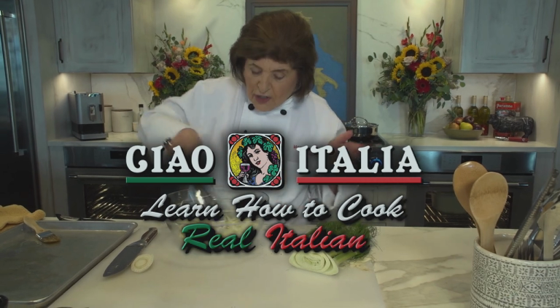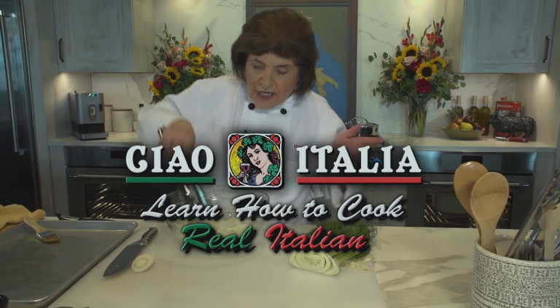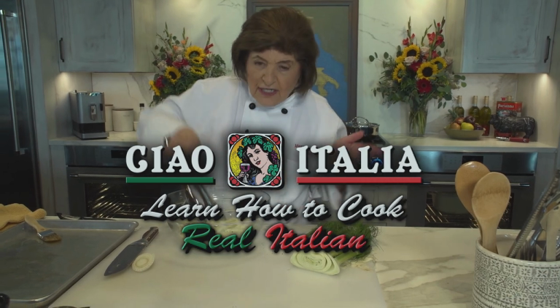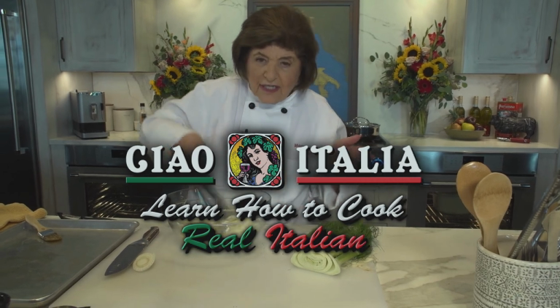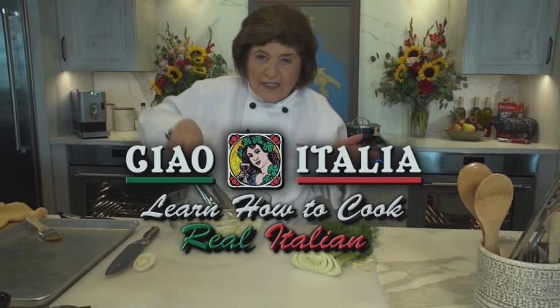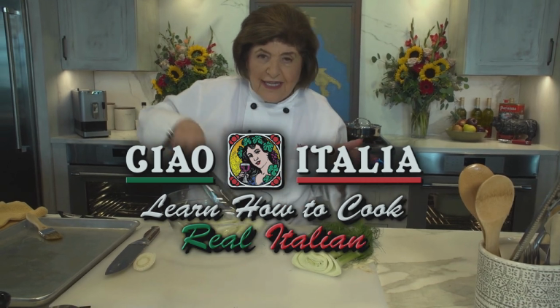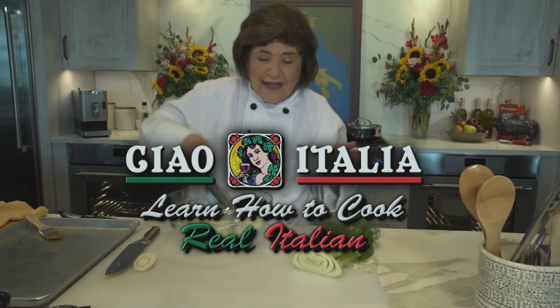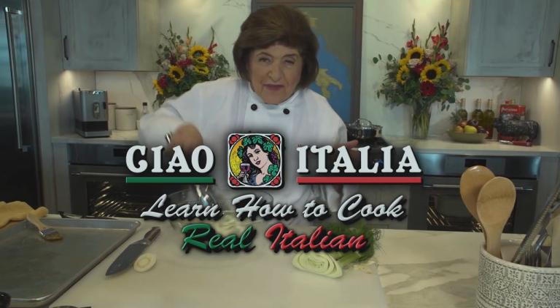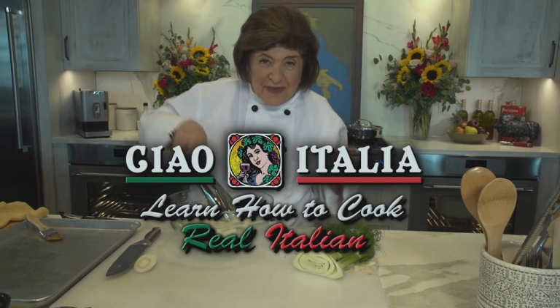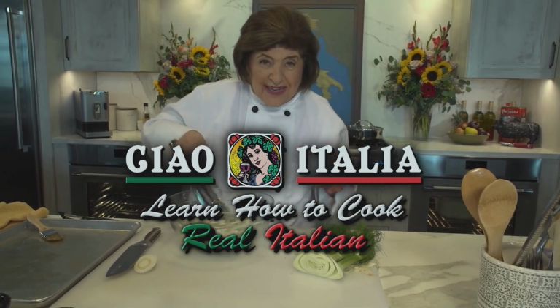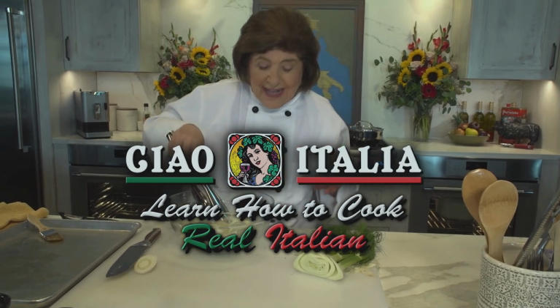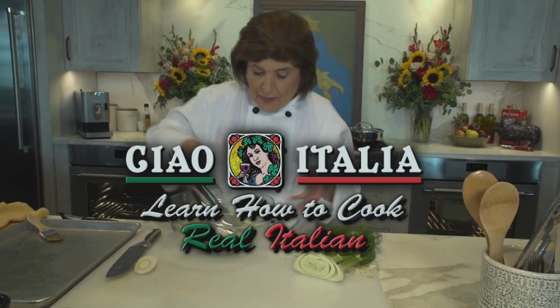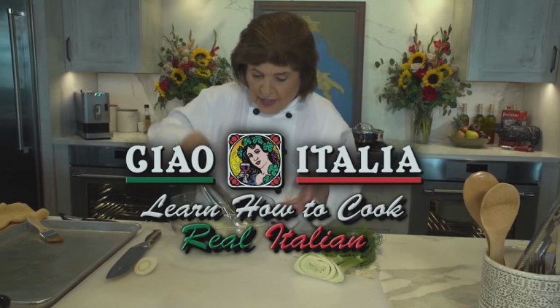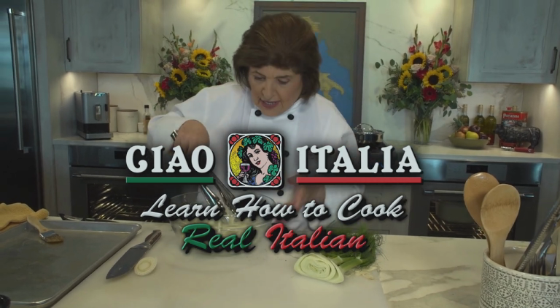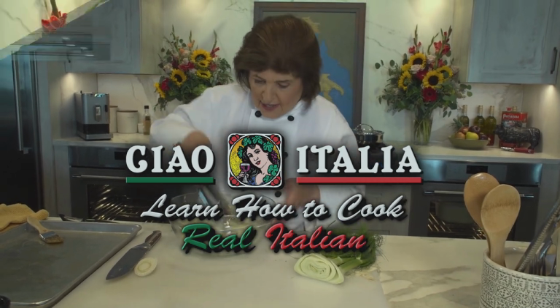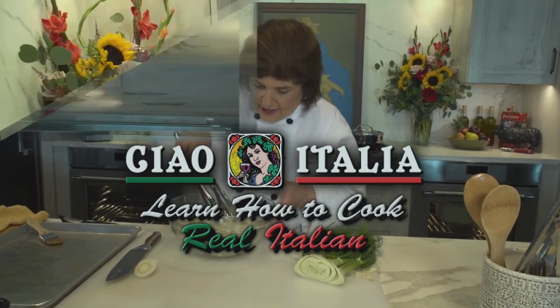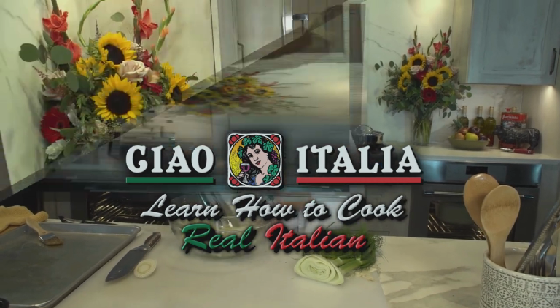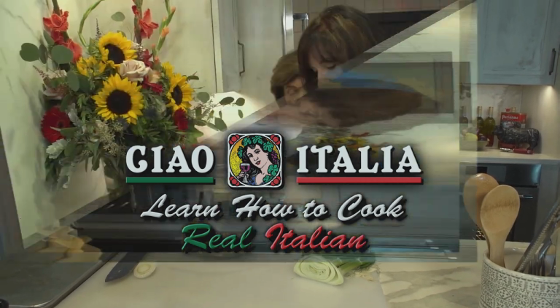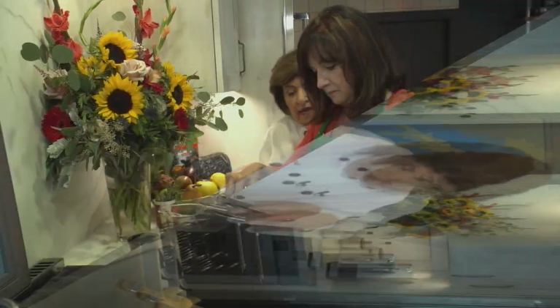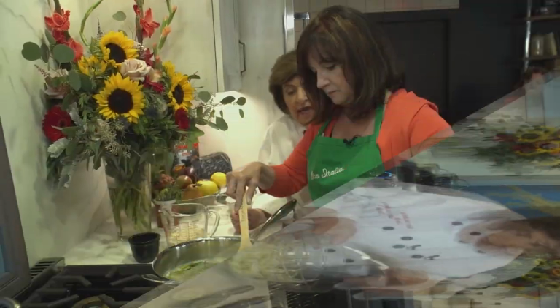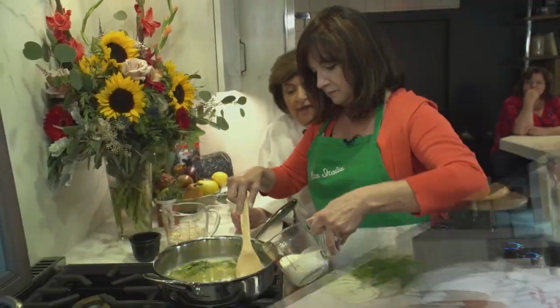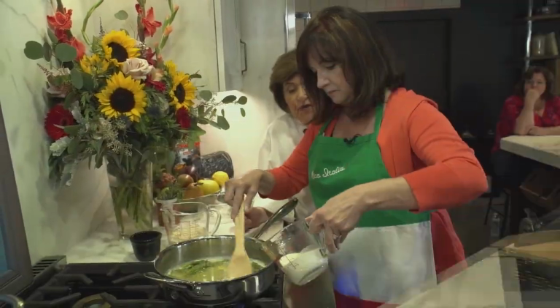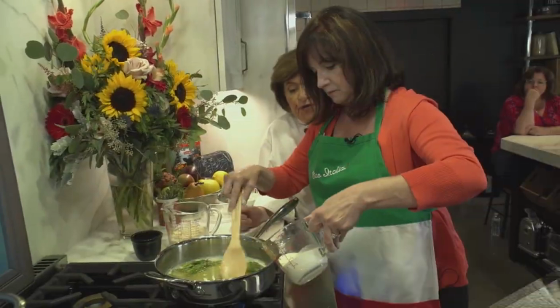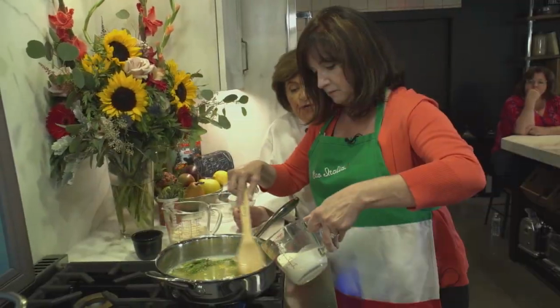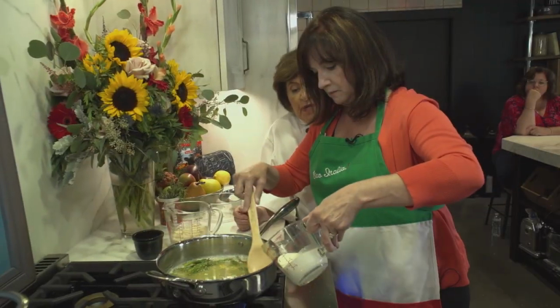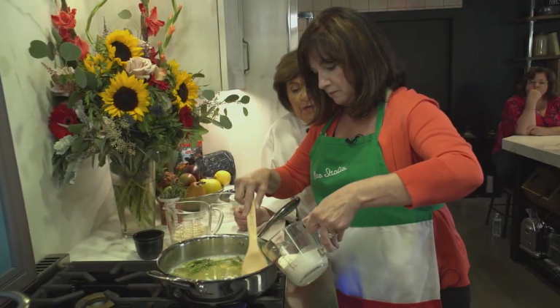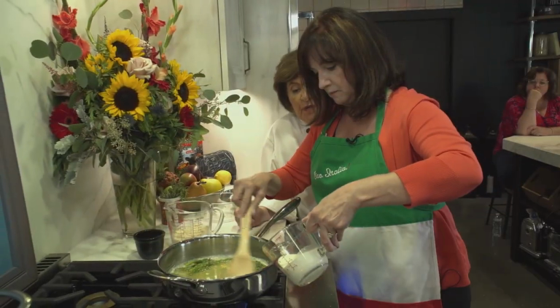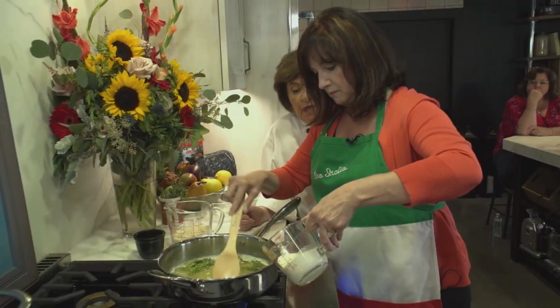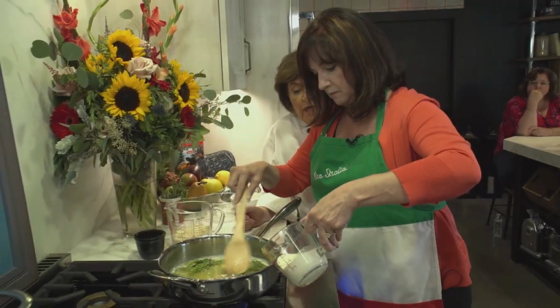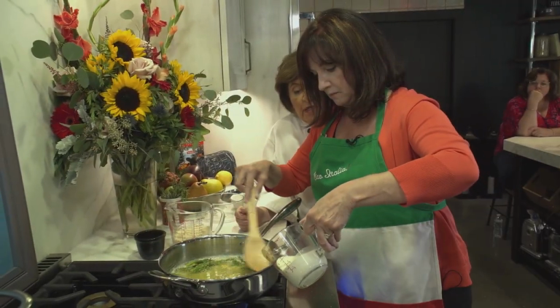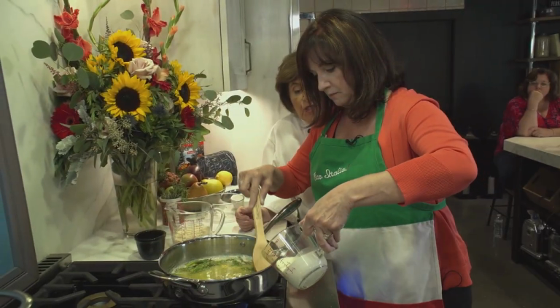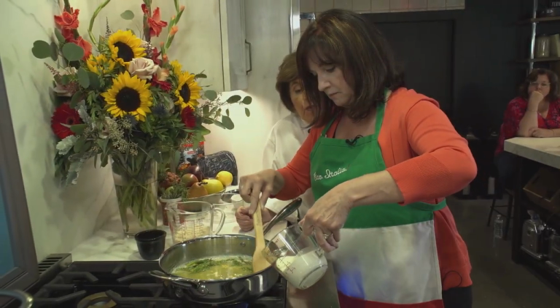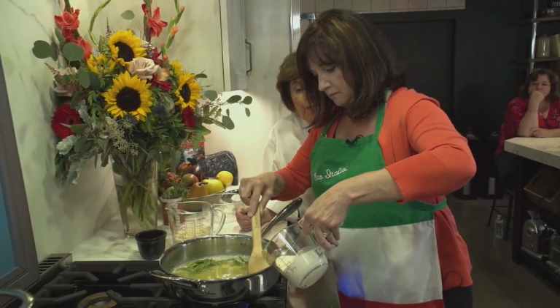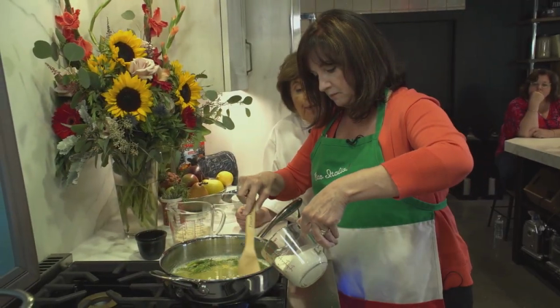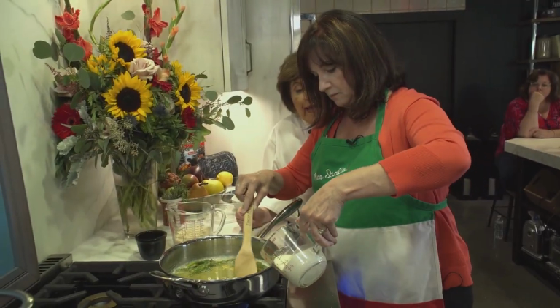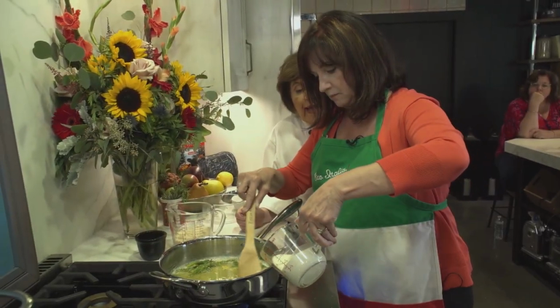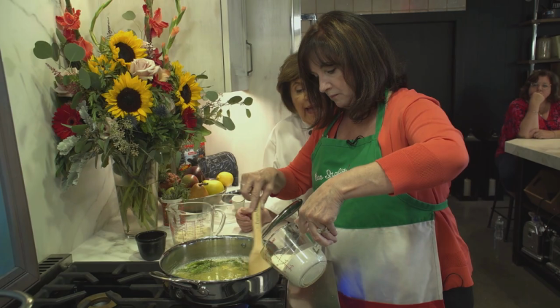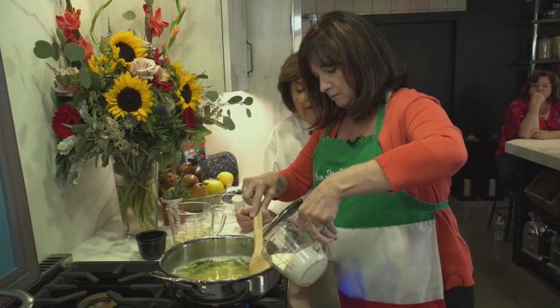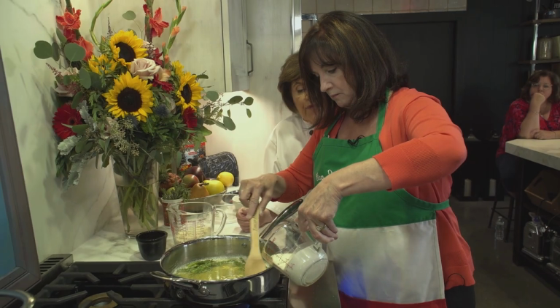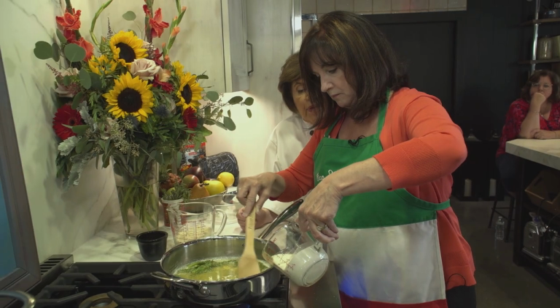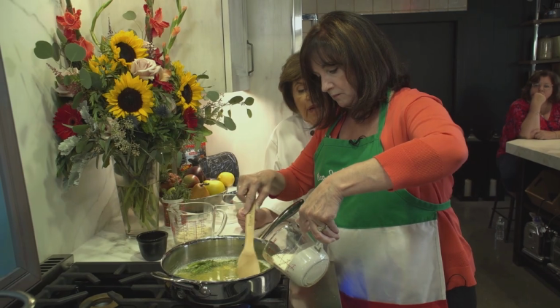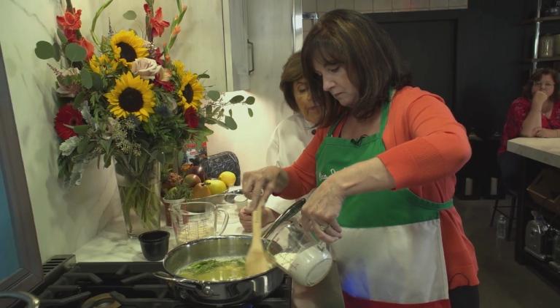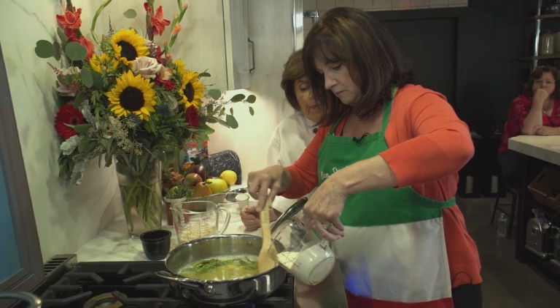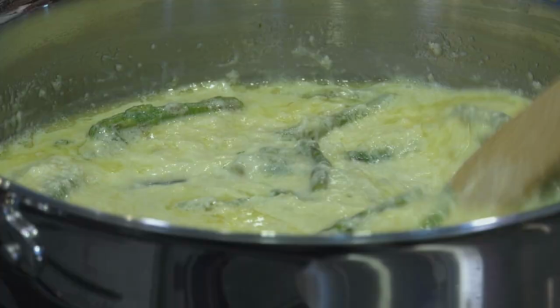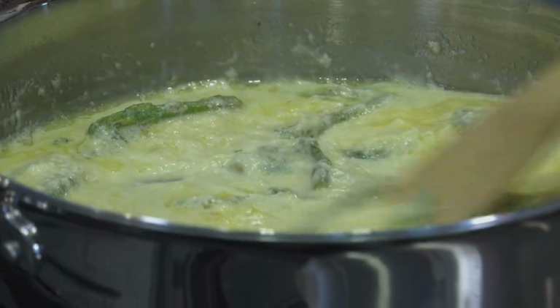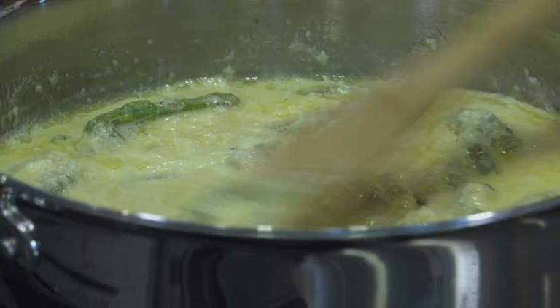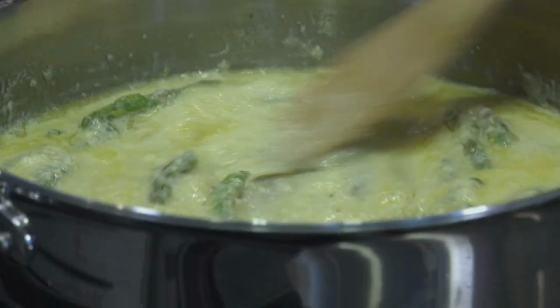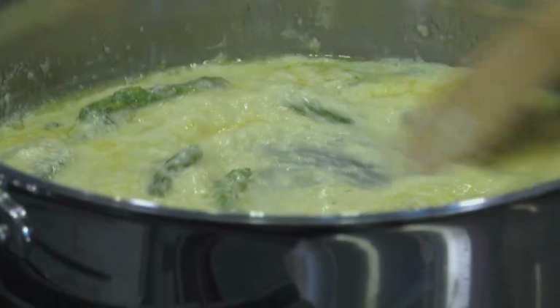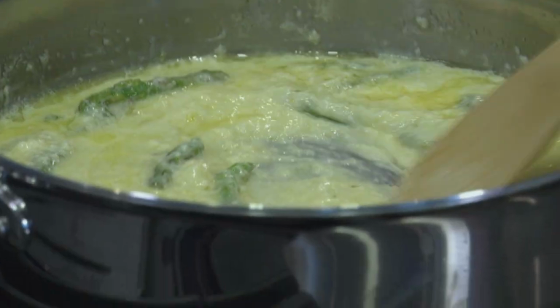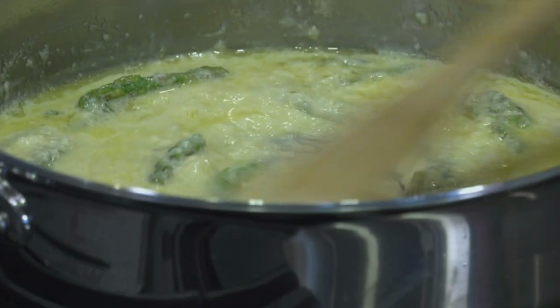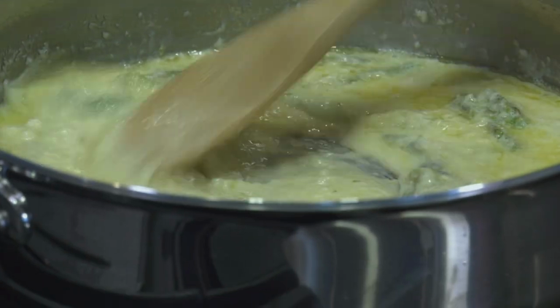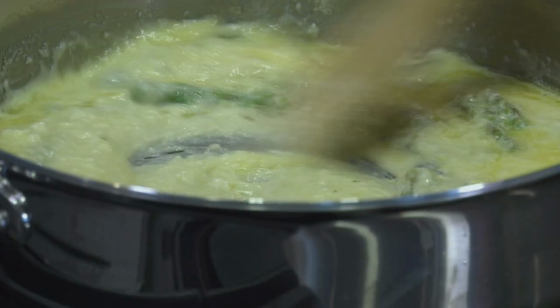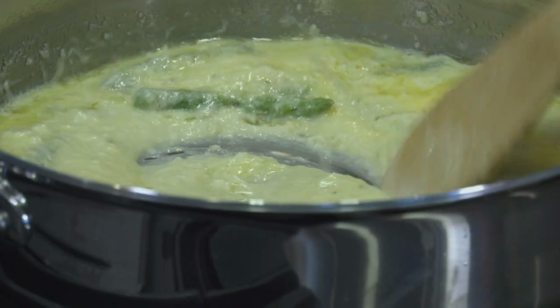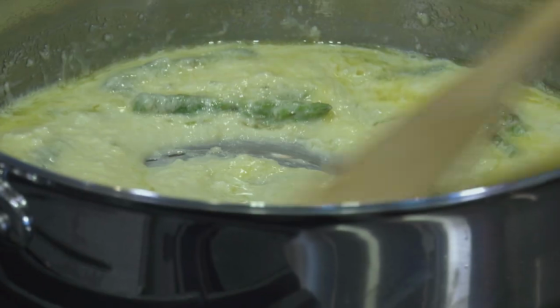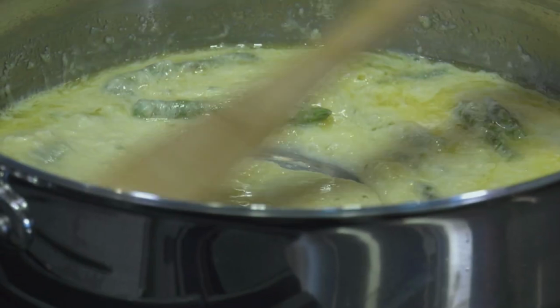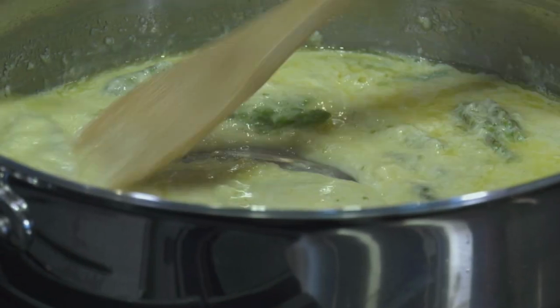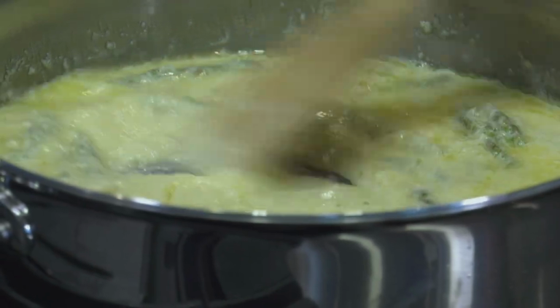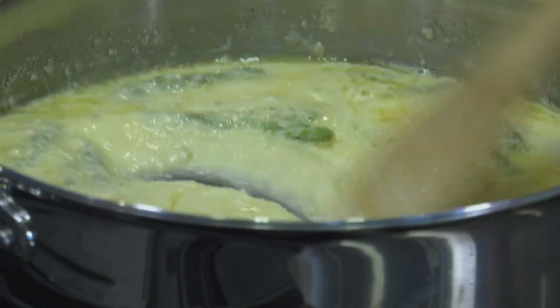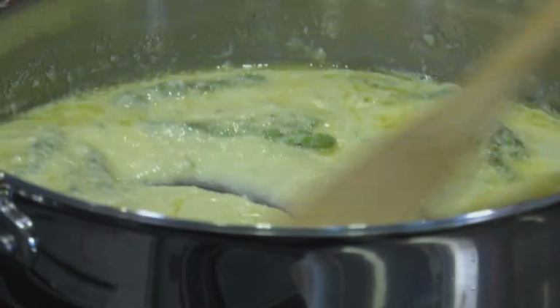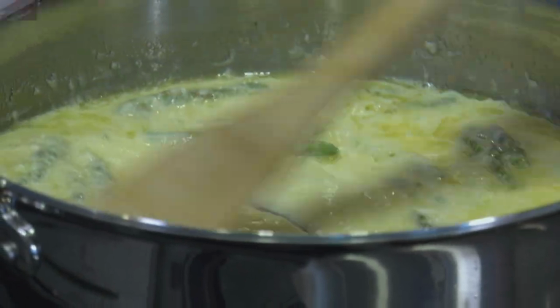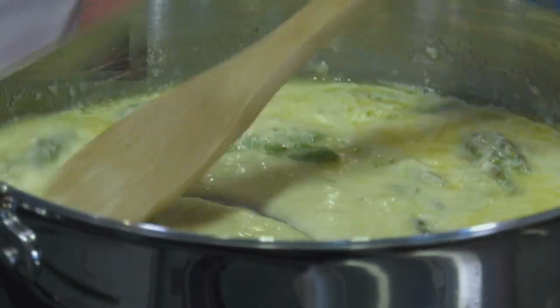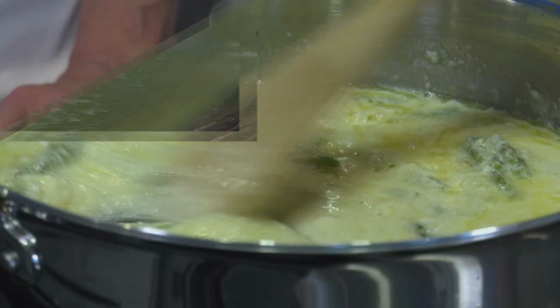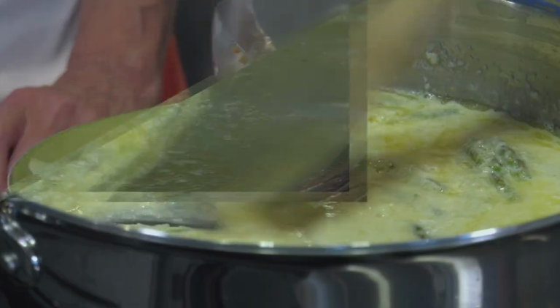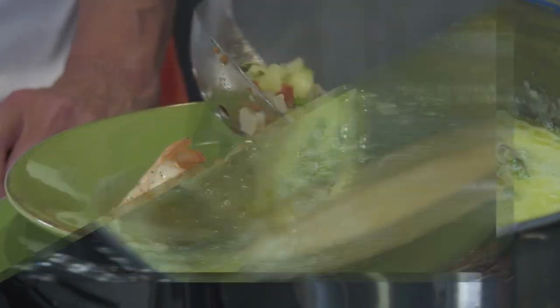Cooking doesn't have to be complicated. Add the cream — about a half a cup of heavy cream goes in here.